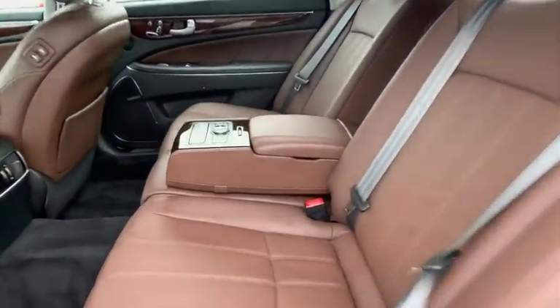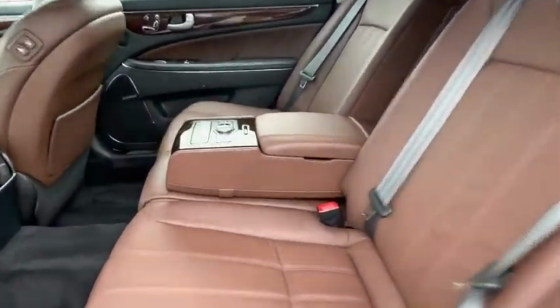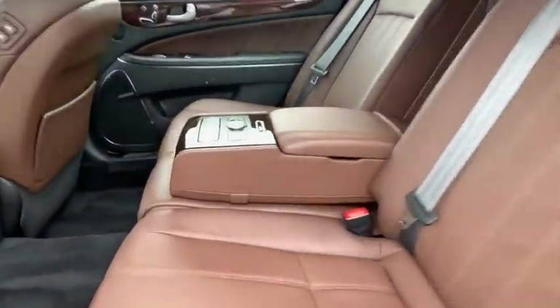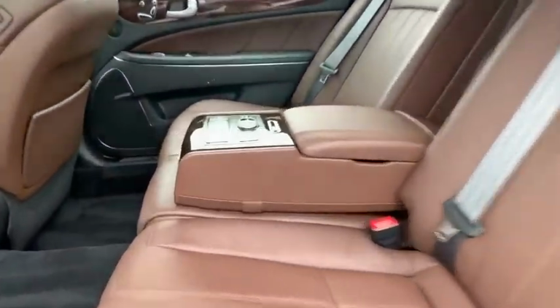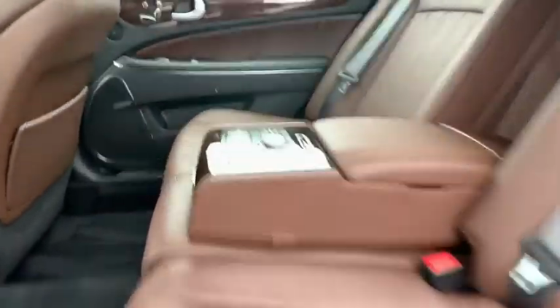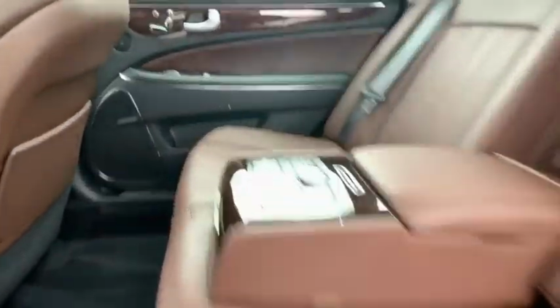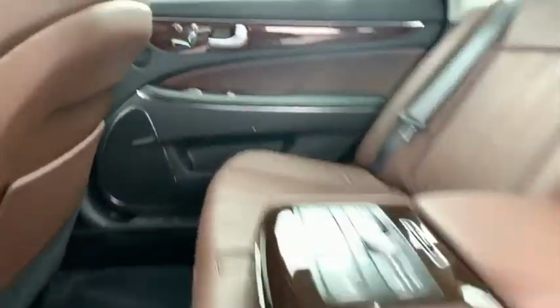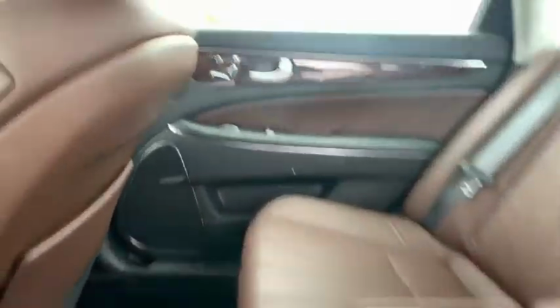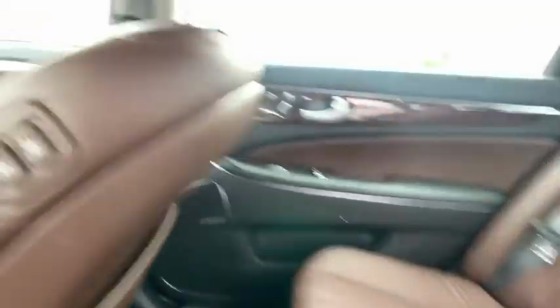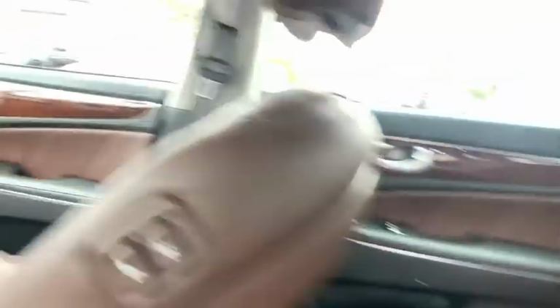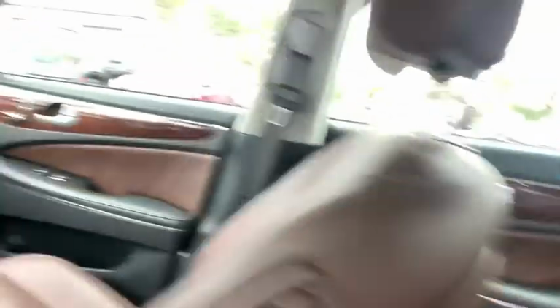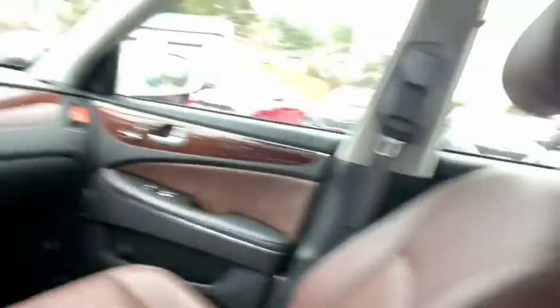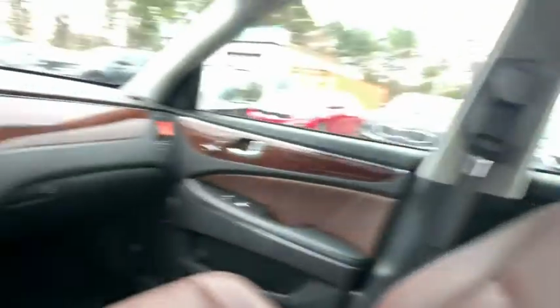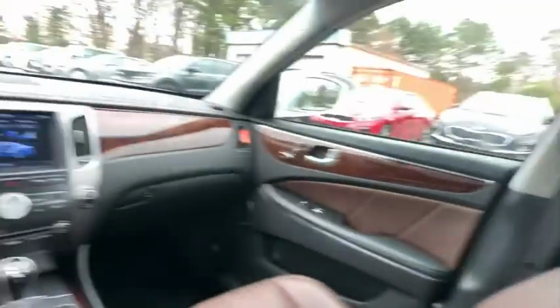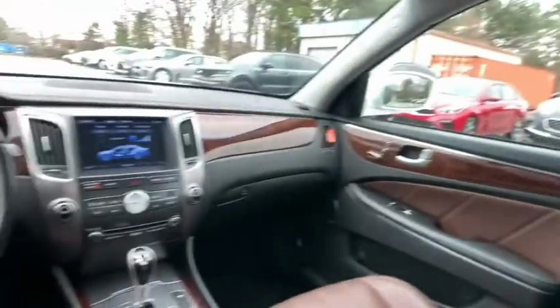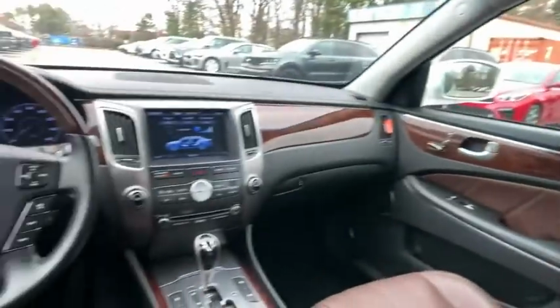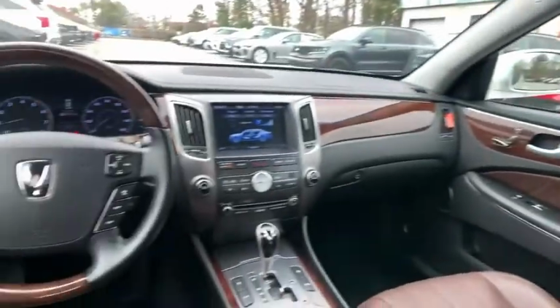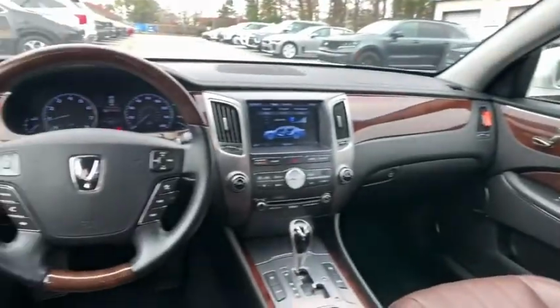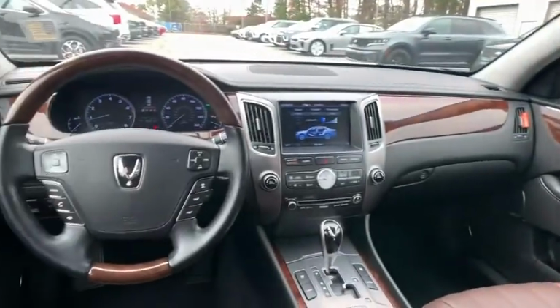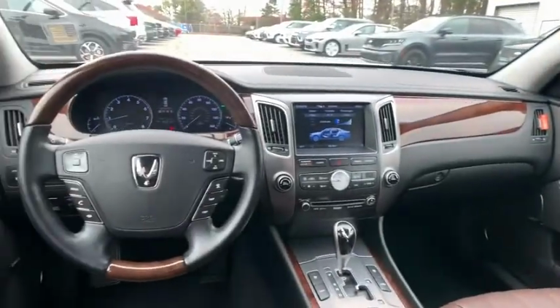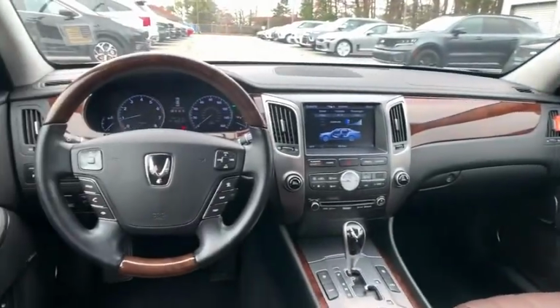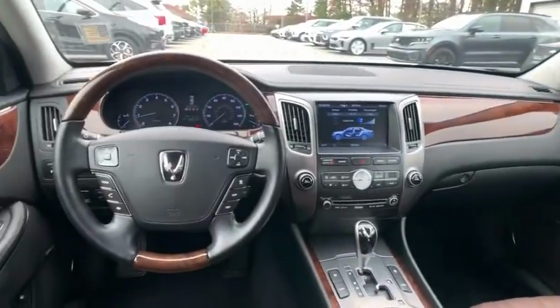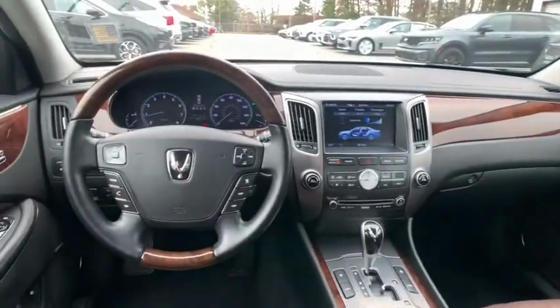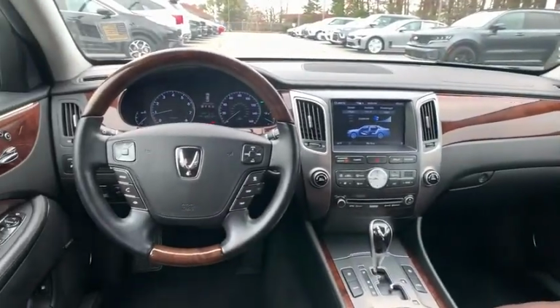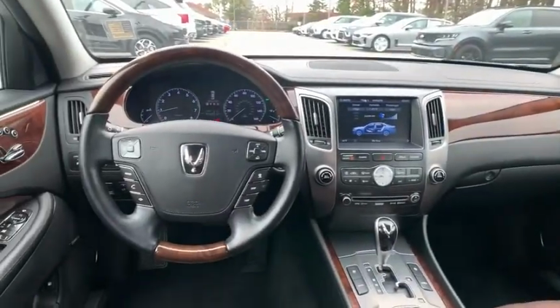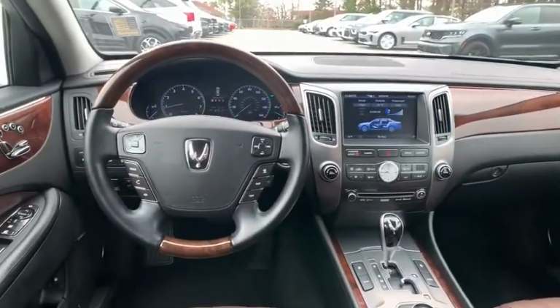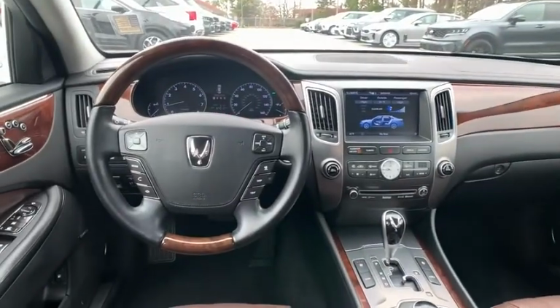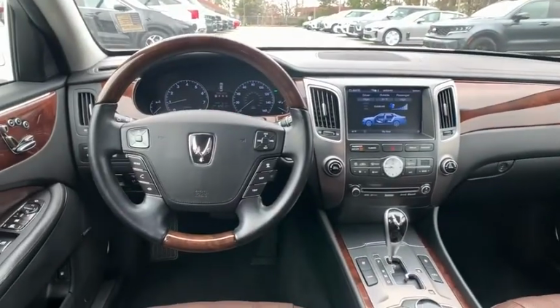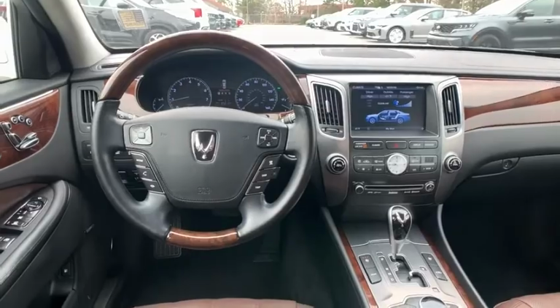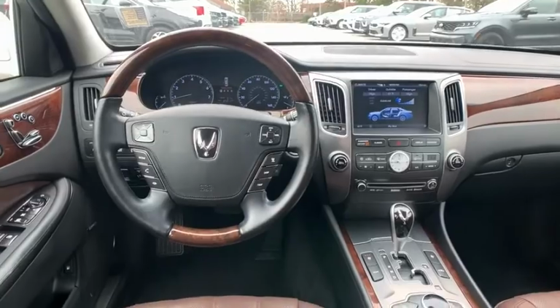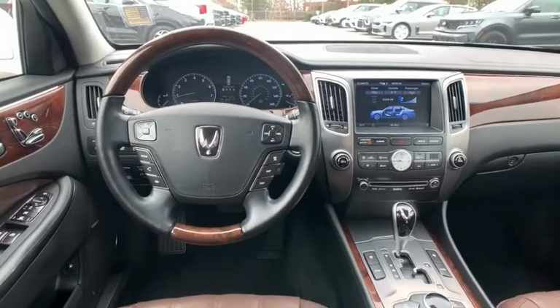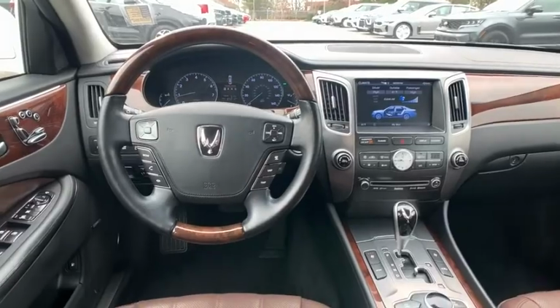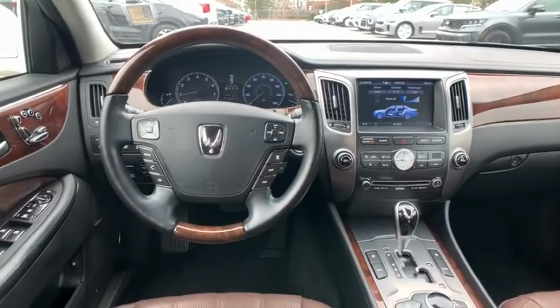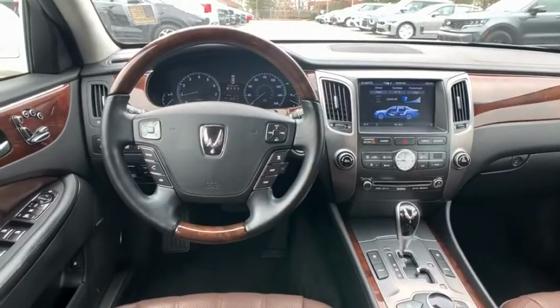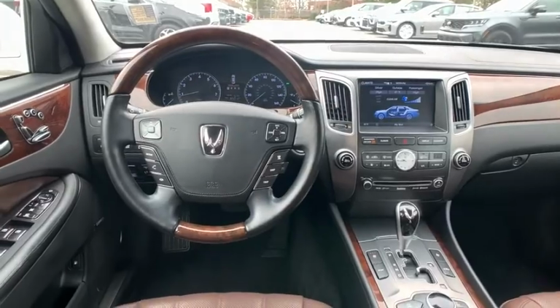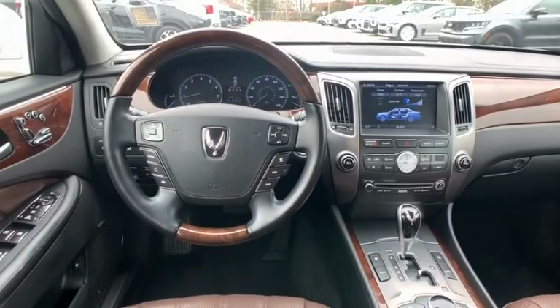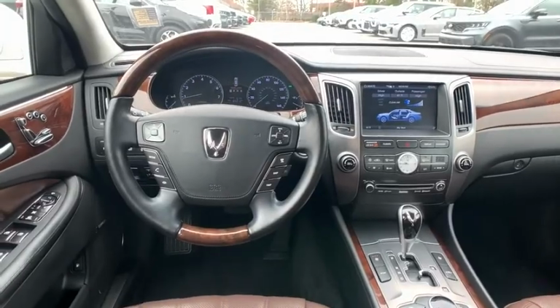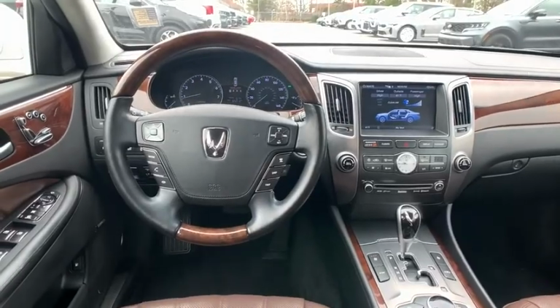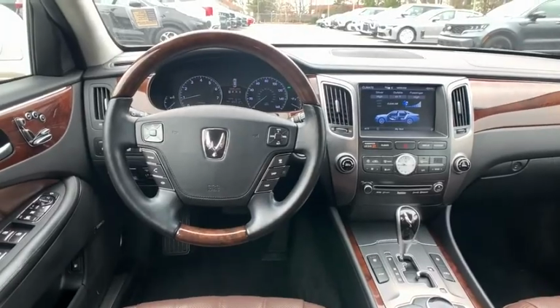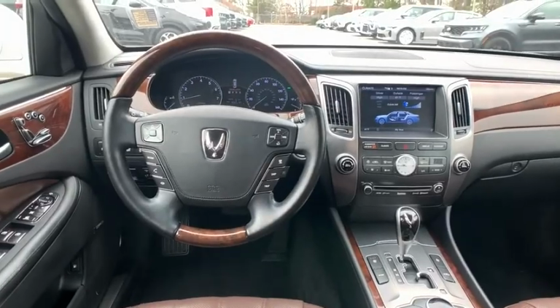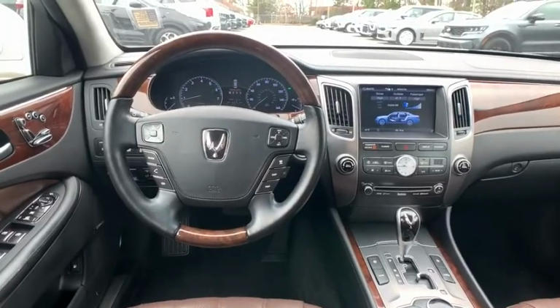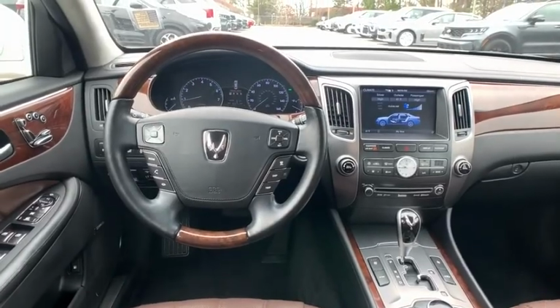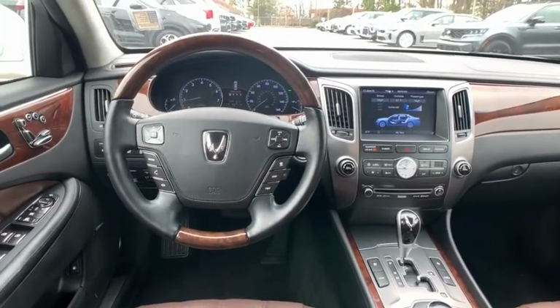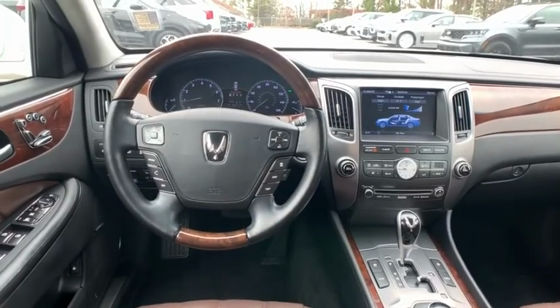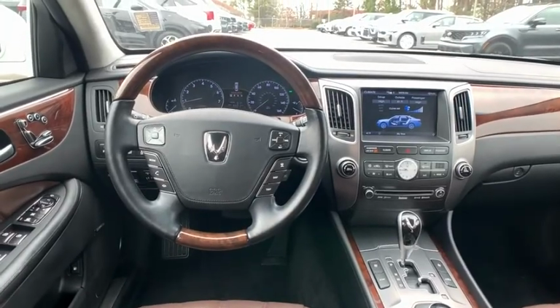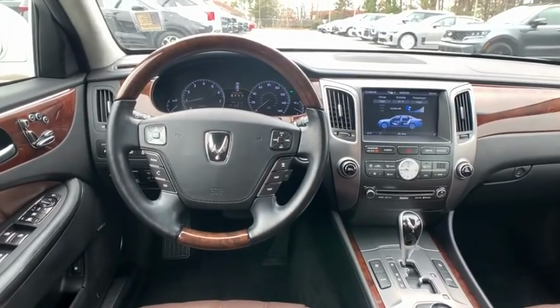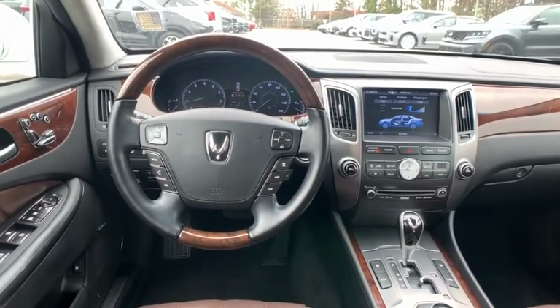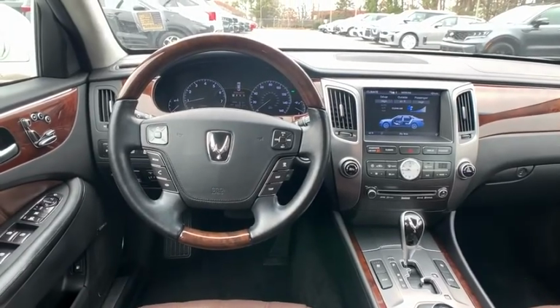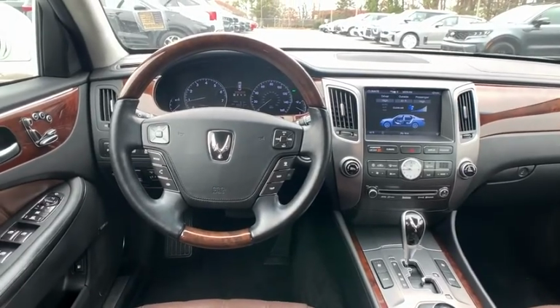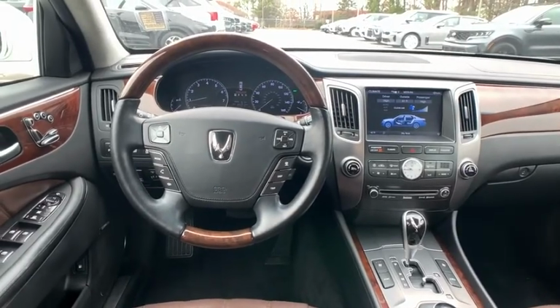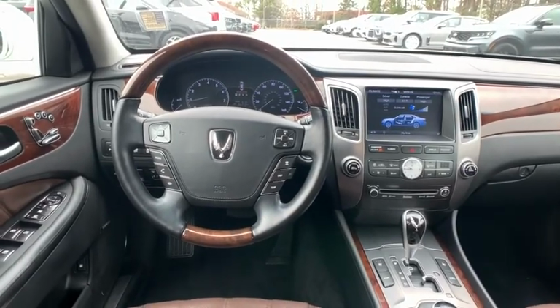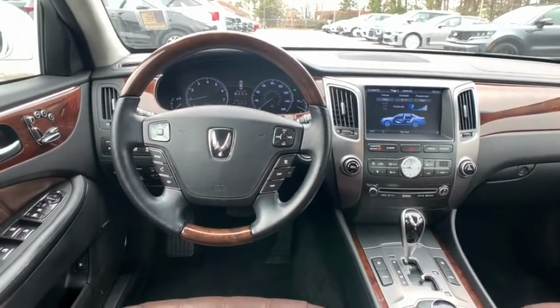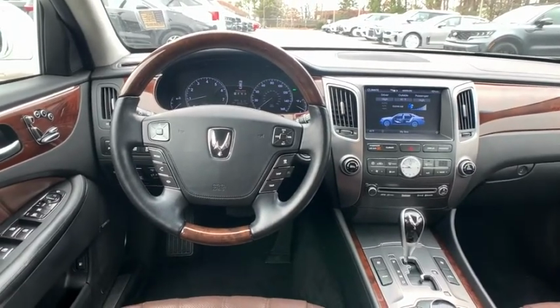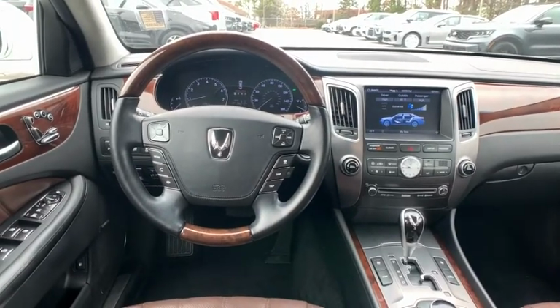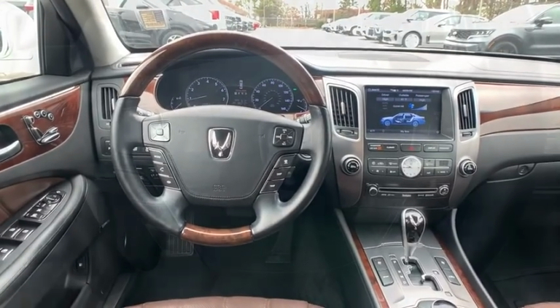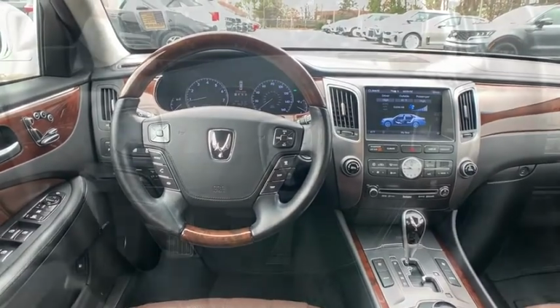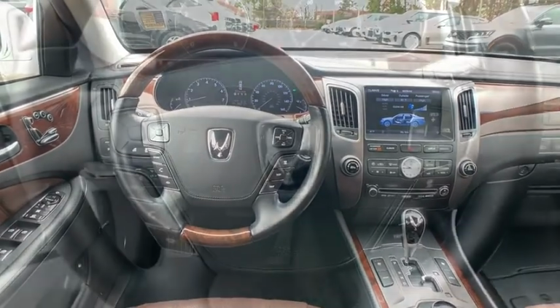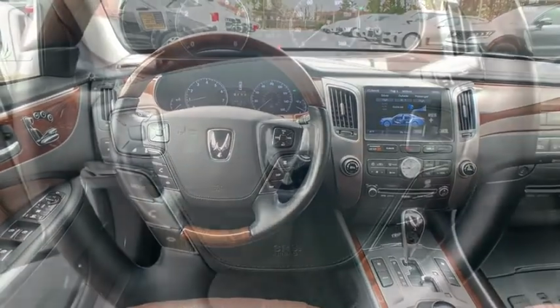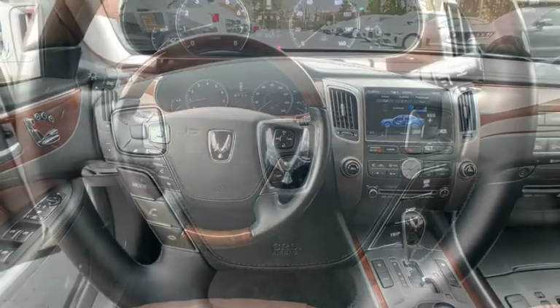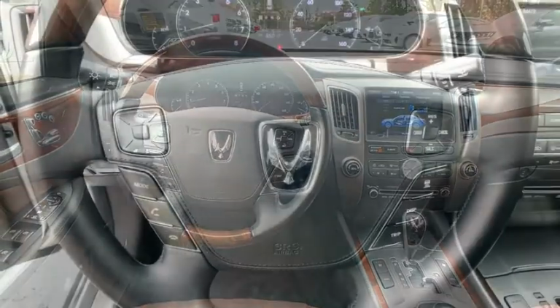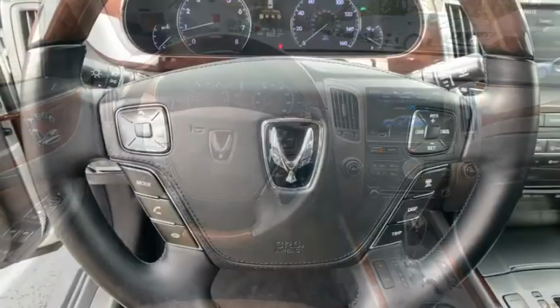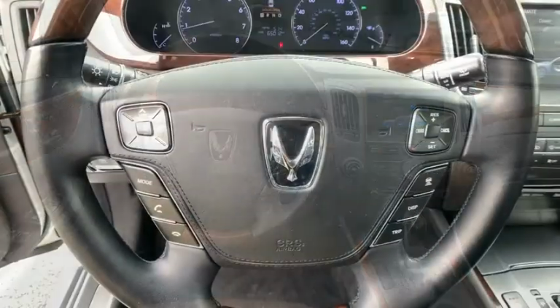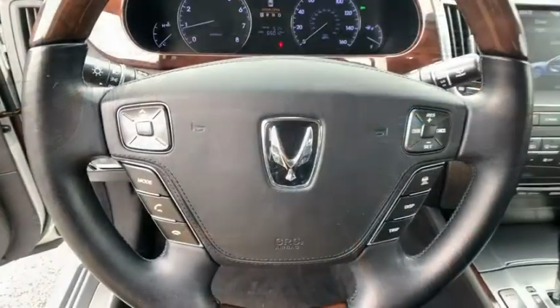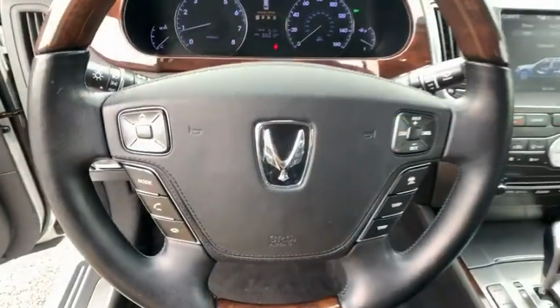Keyless entry, CD changer, leather-wrapped steering wheel, Bluetooth, adjustable steering wheel, power steering.